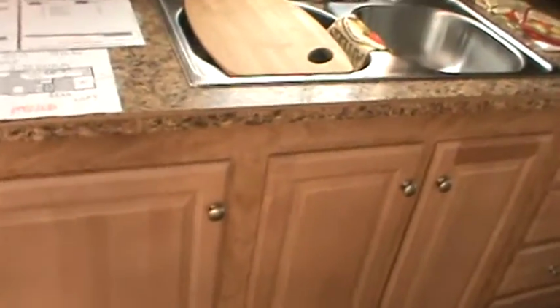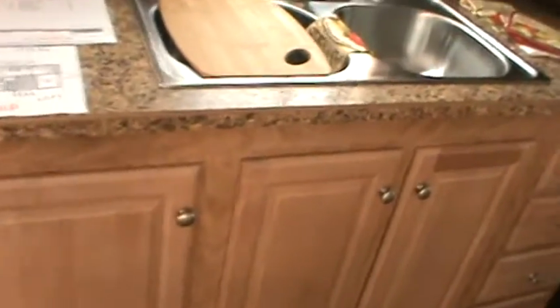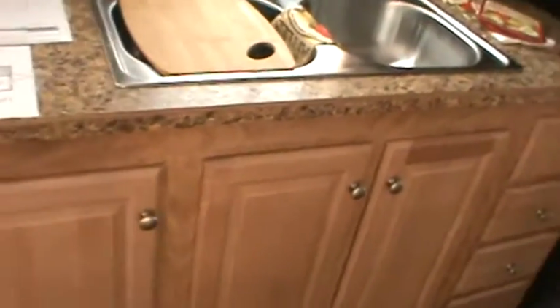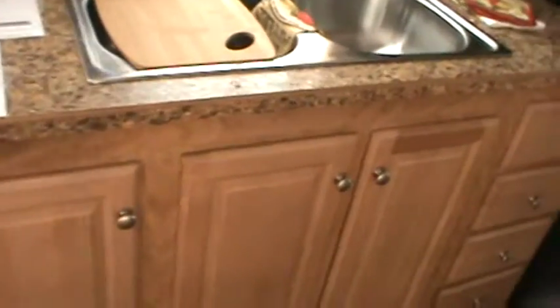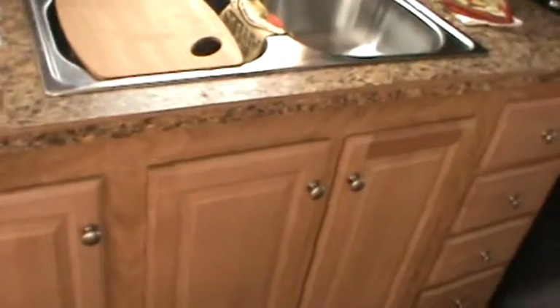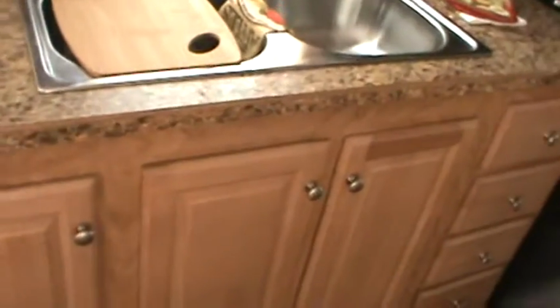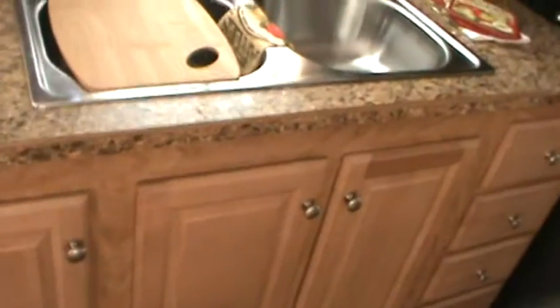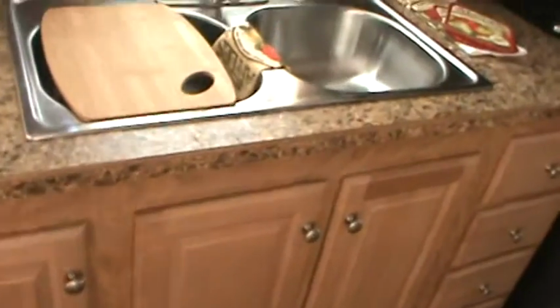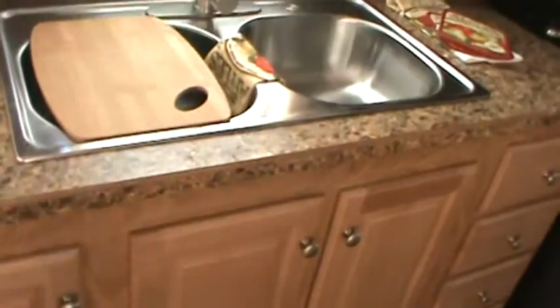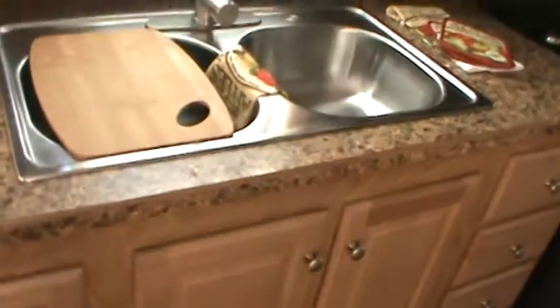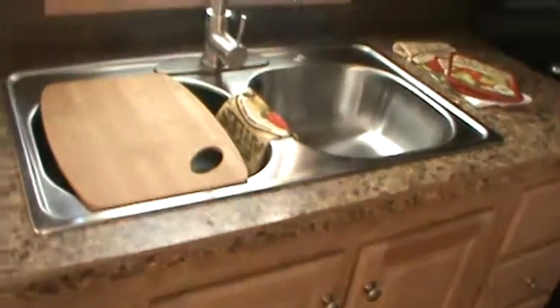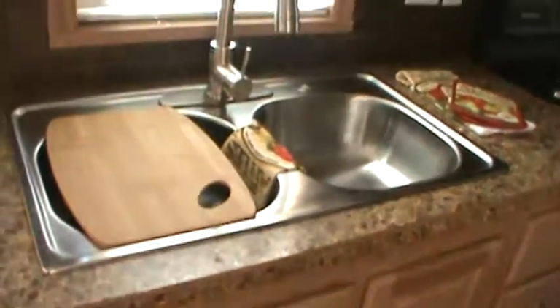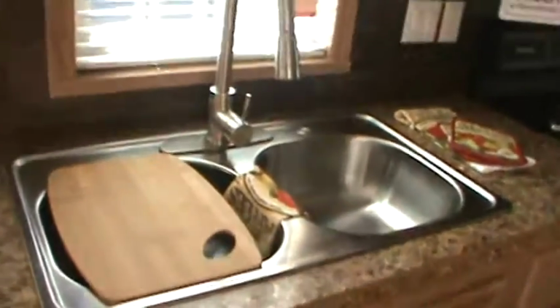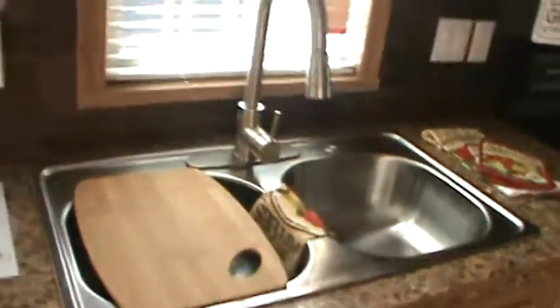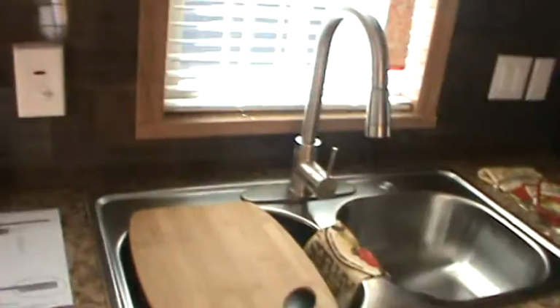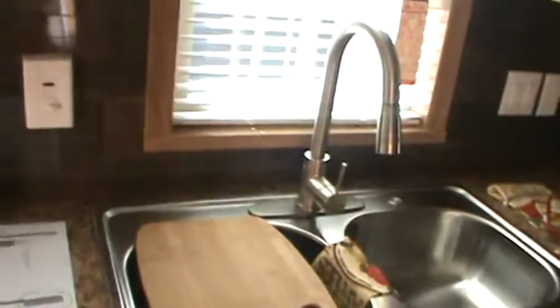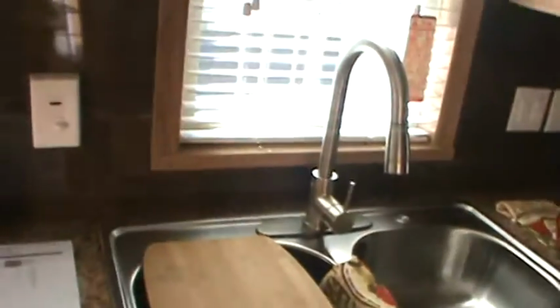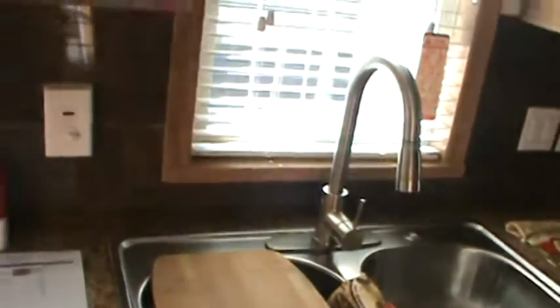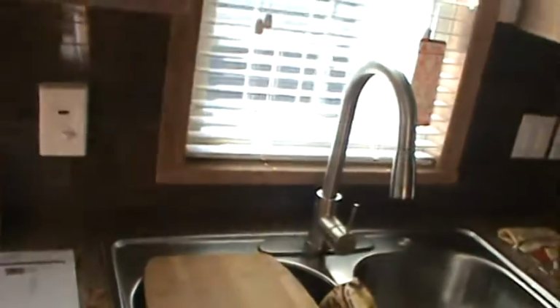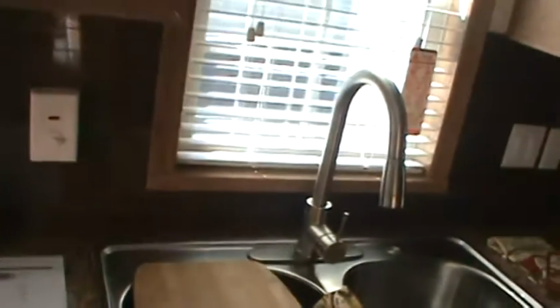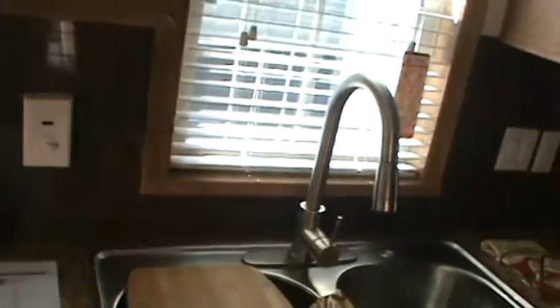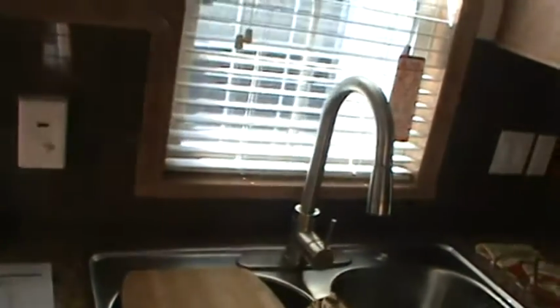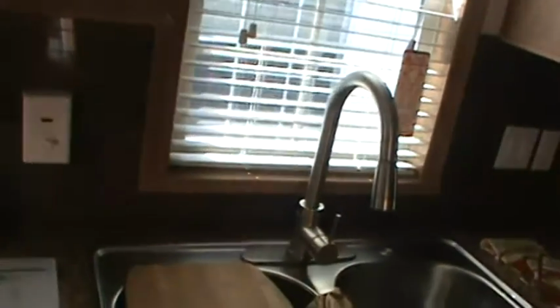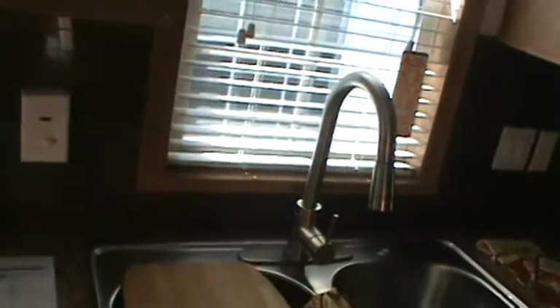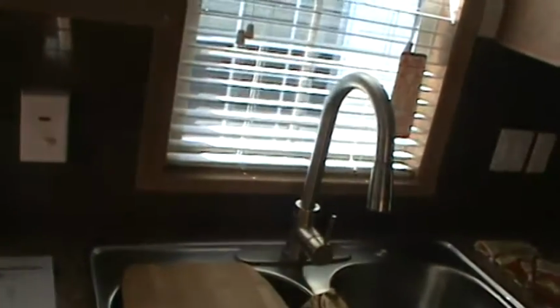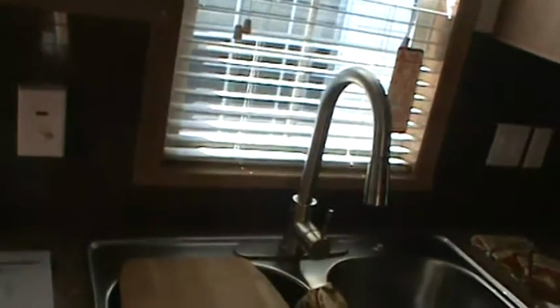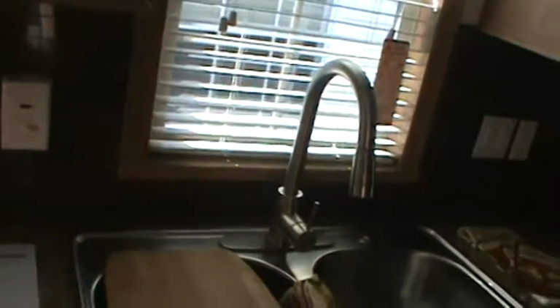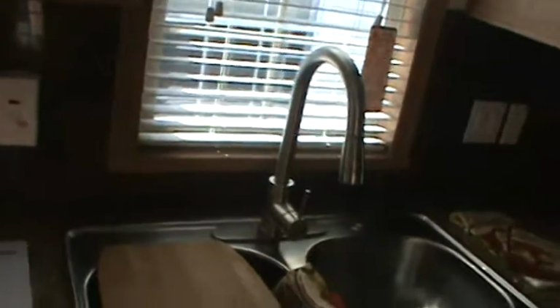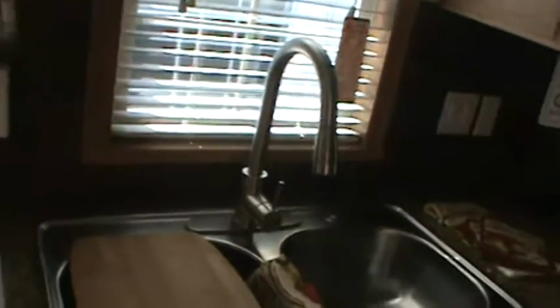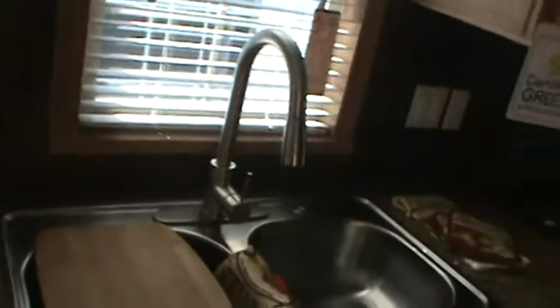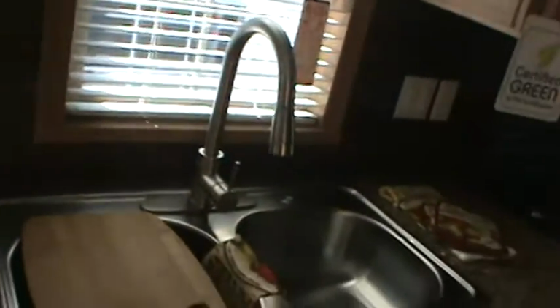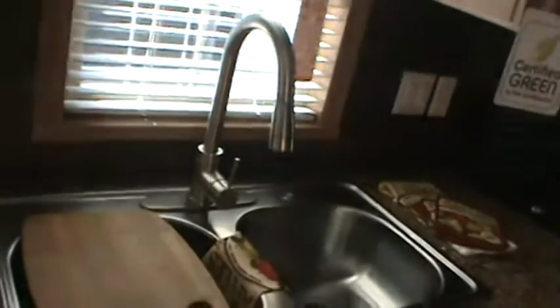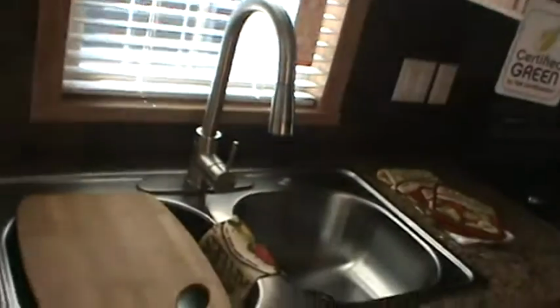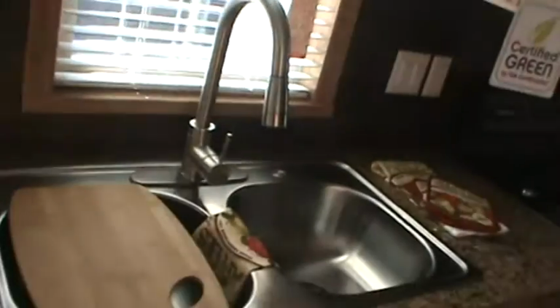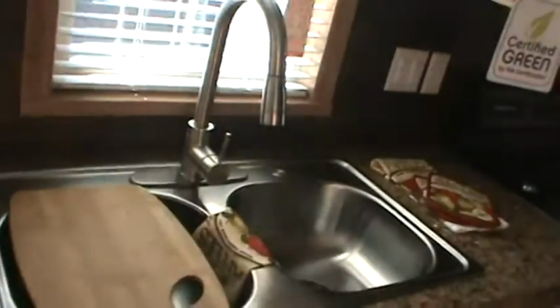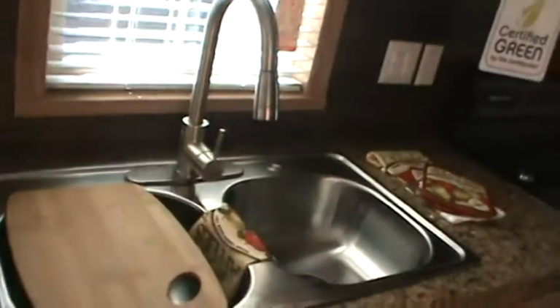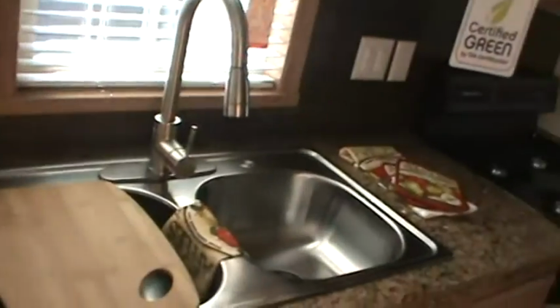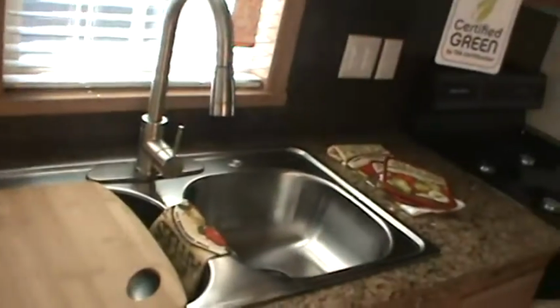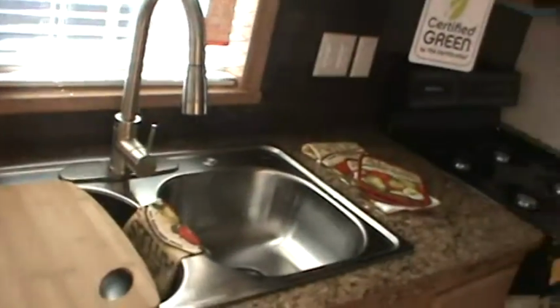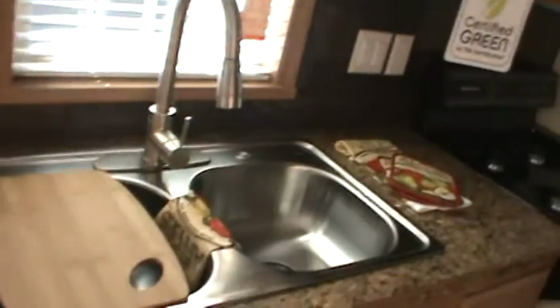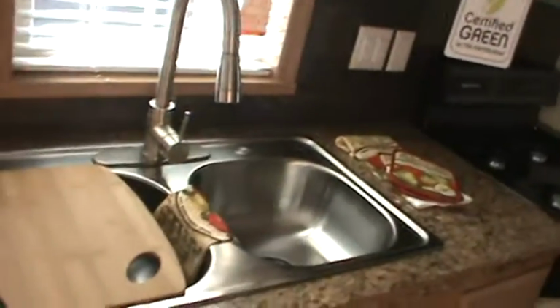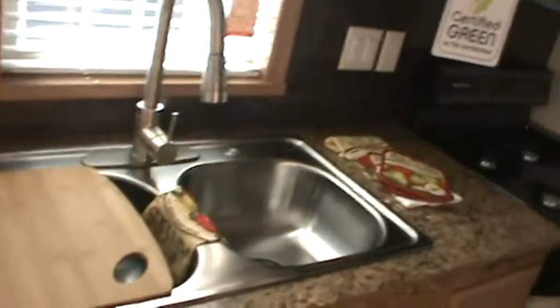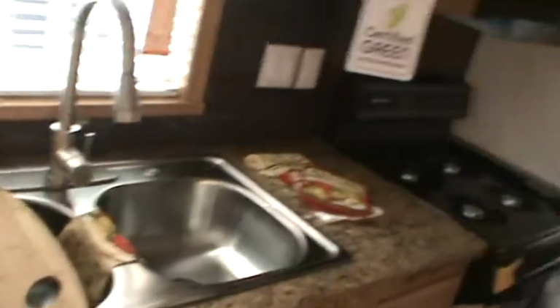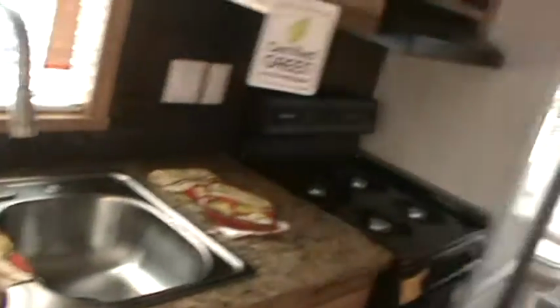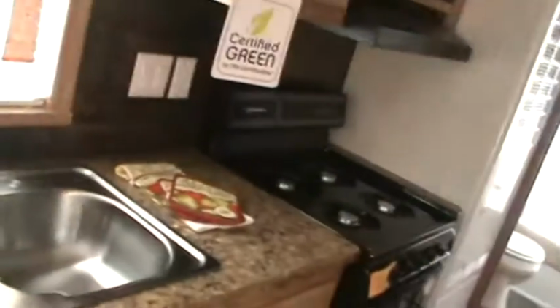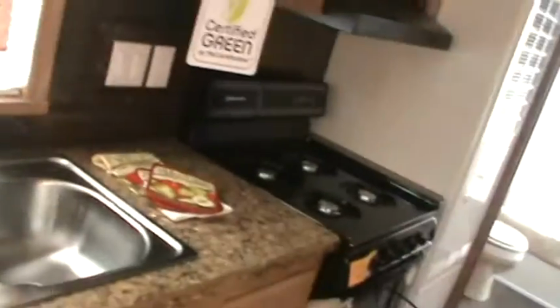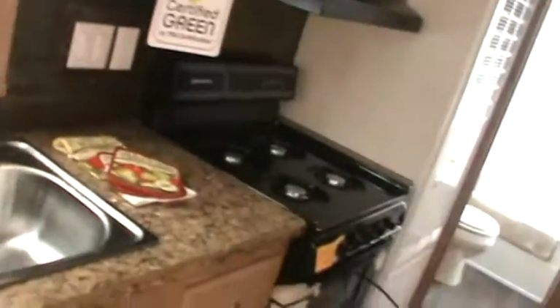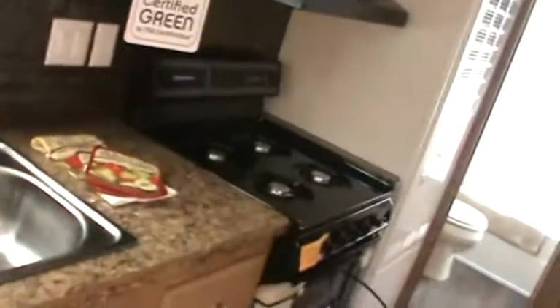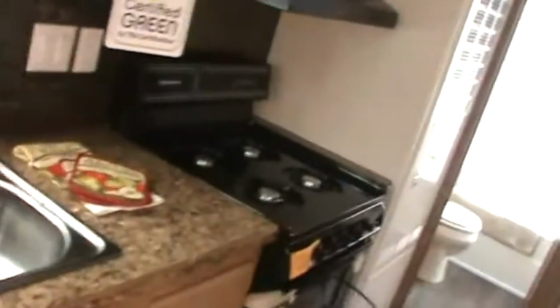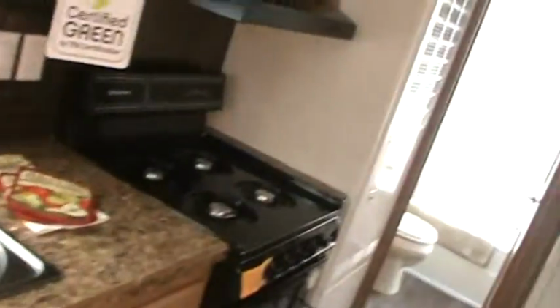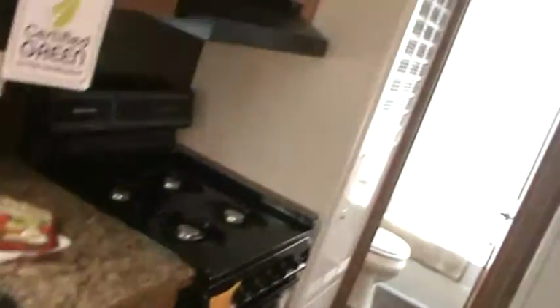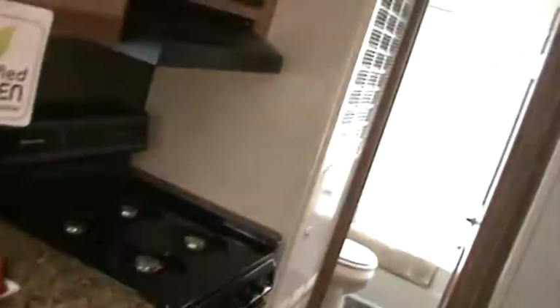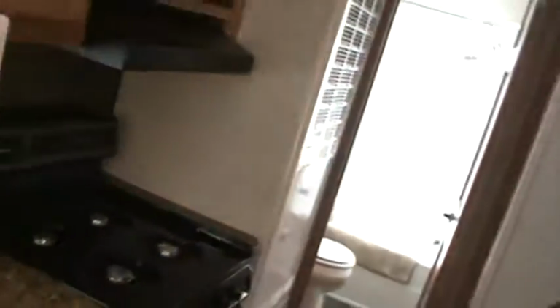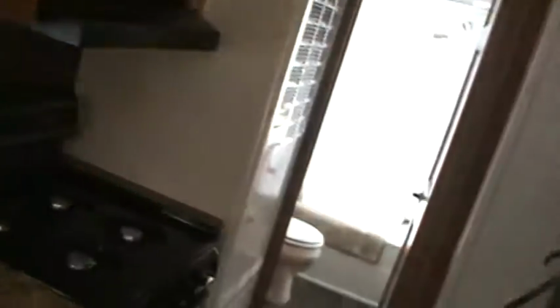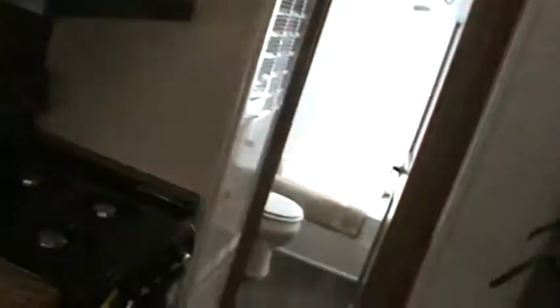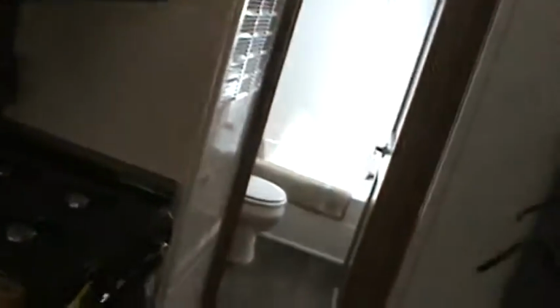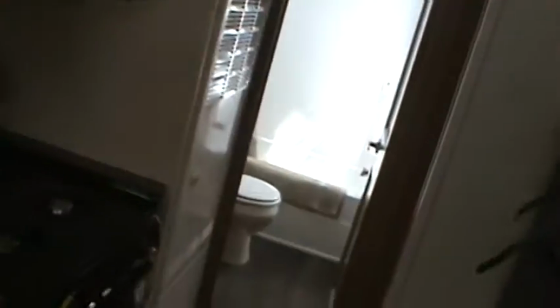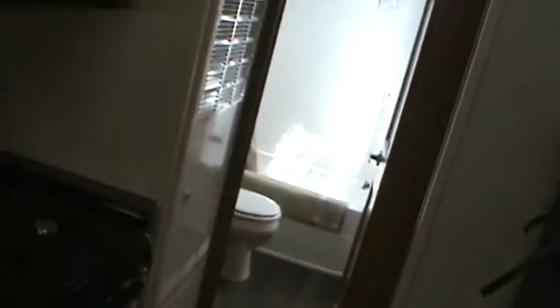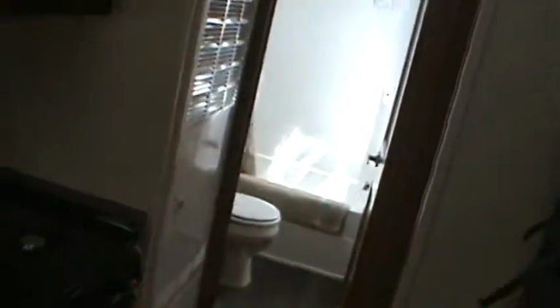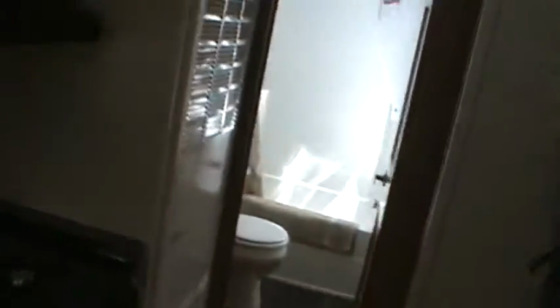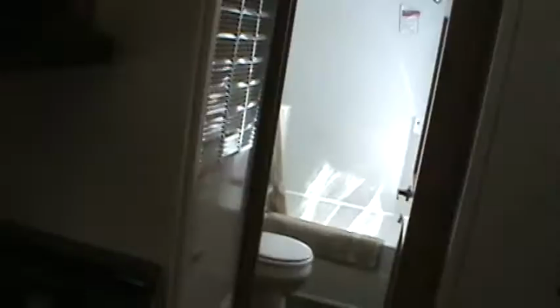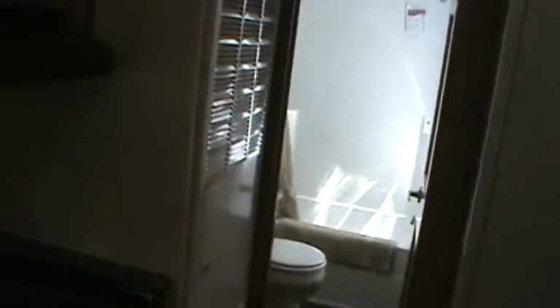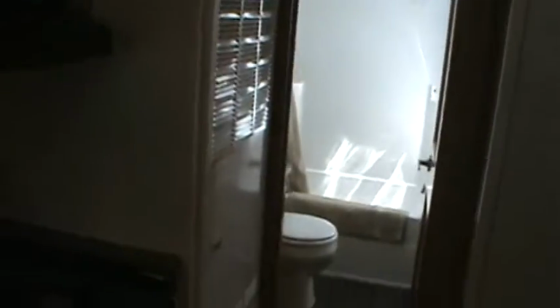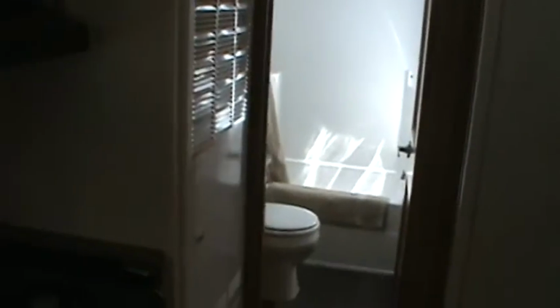There's a 20-gallon electric hot water heater, a stainless steel sink with pull-out sprayer, and a skylight in the bath.